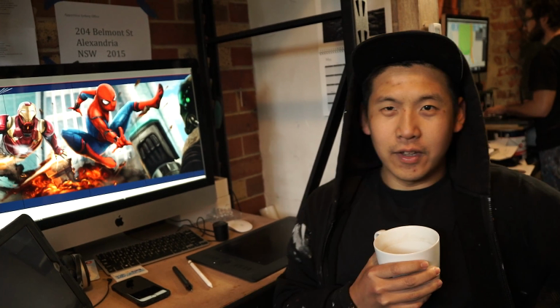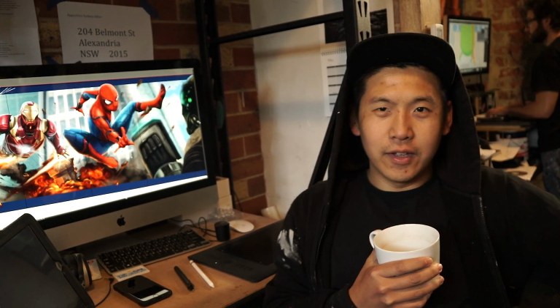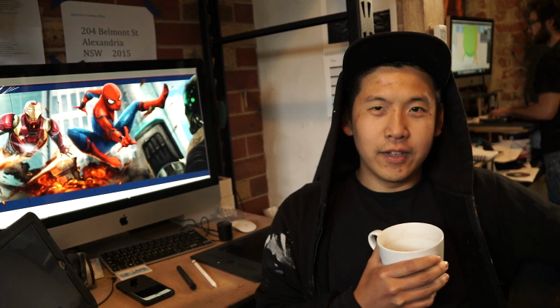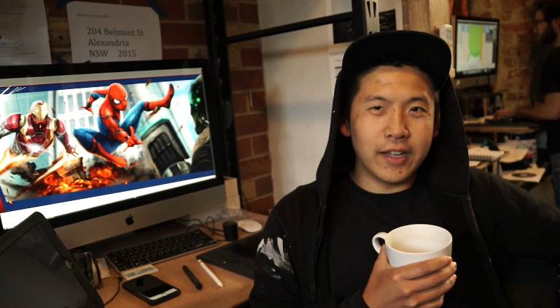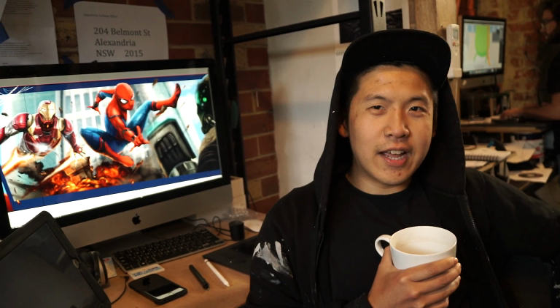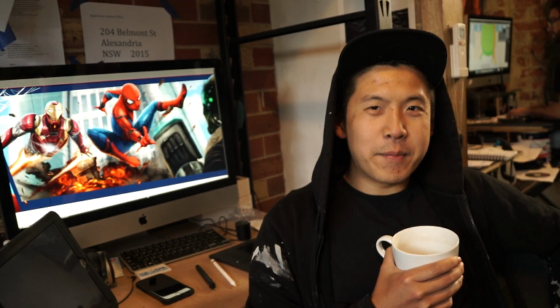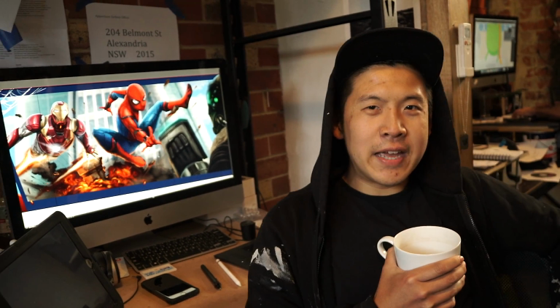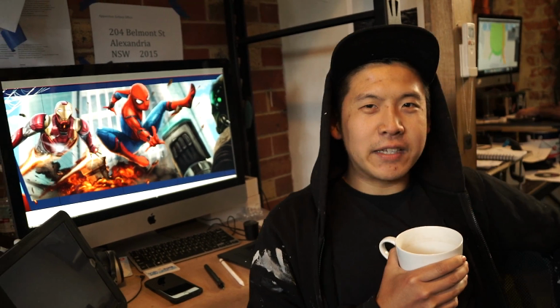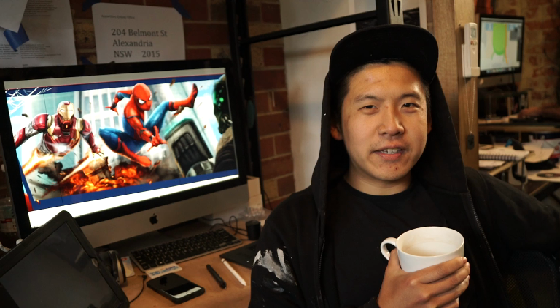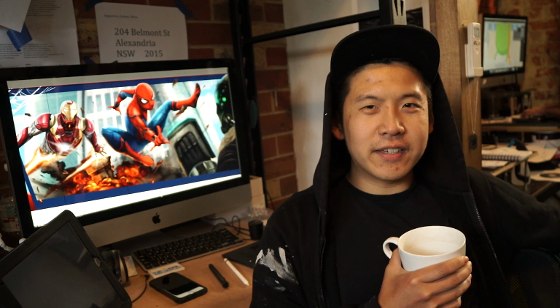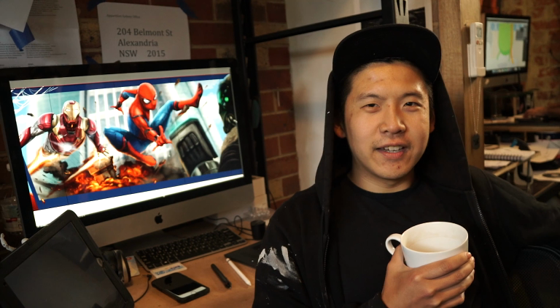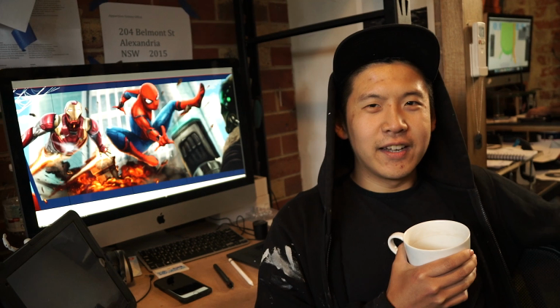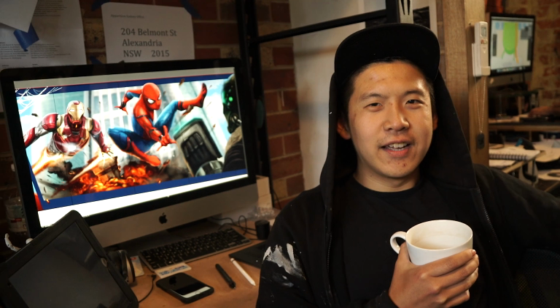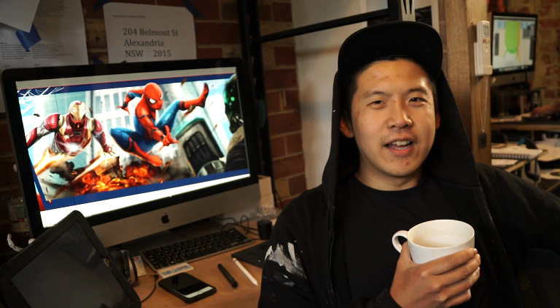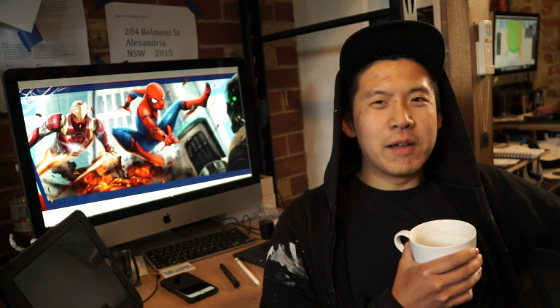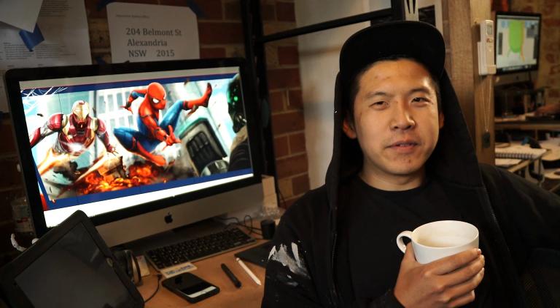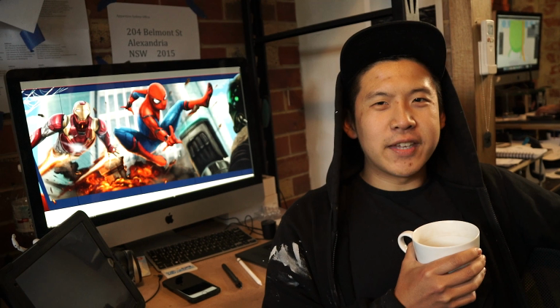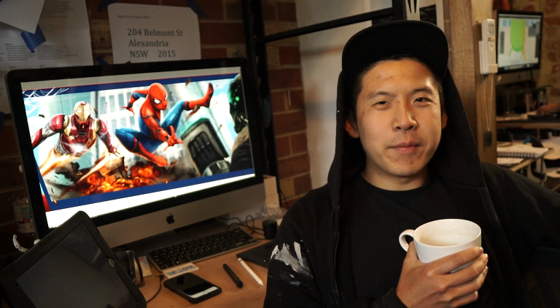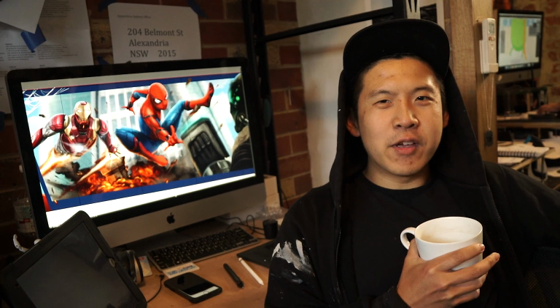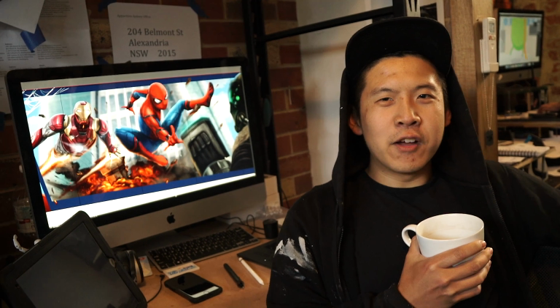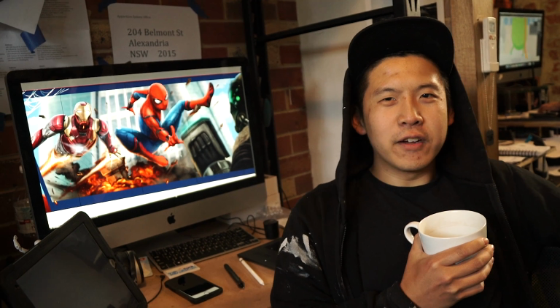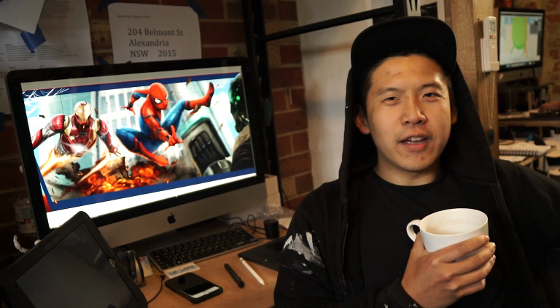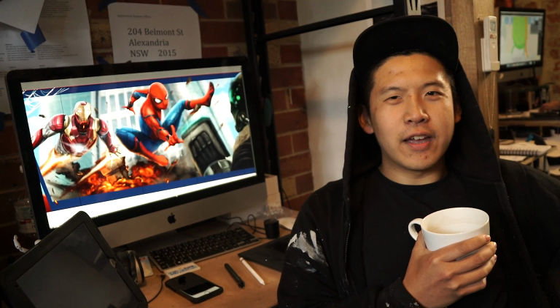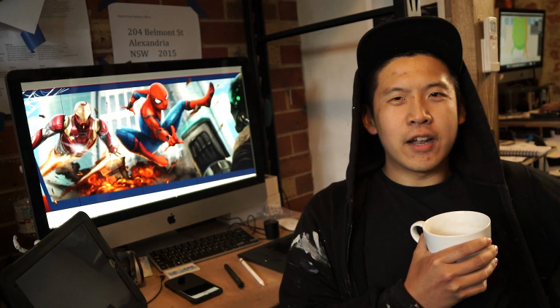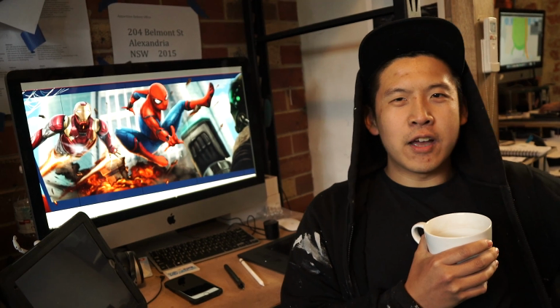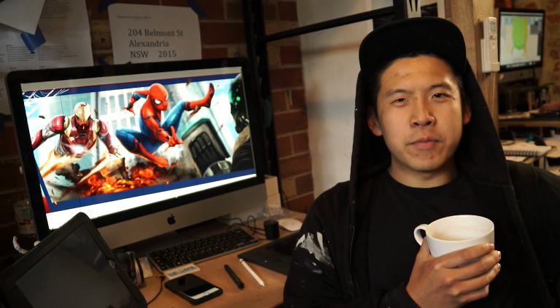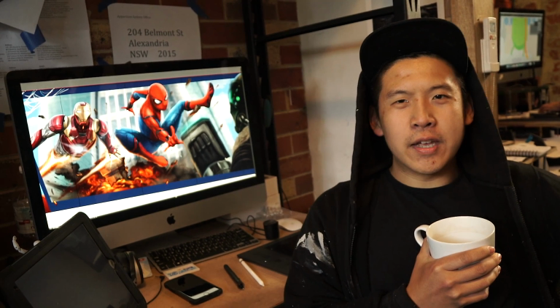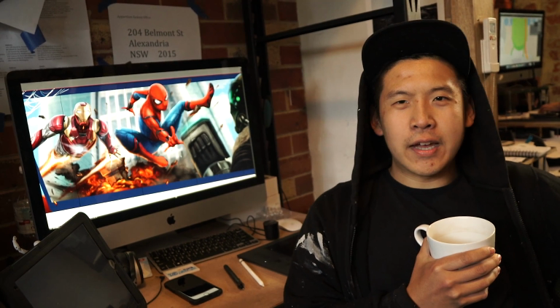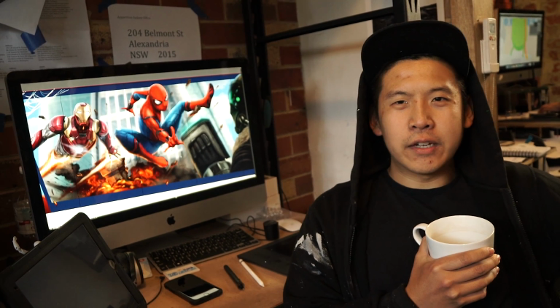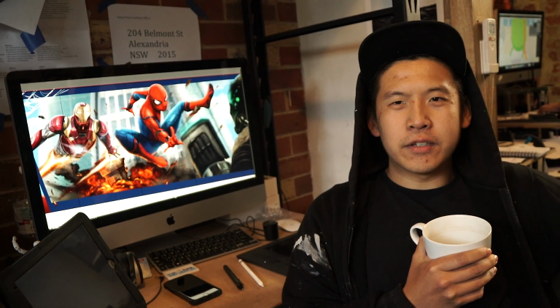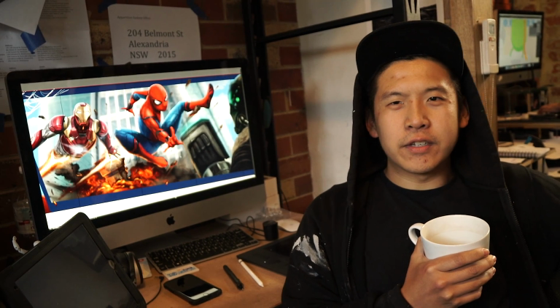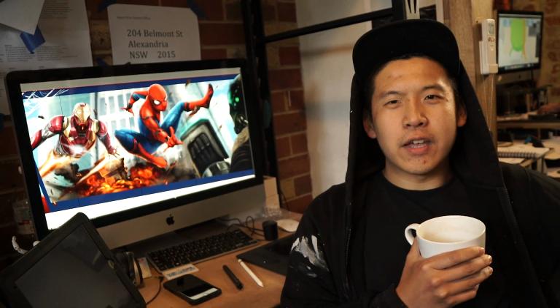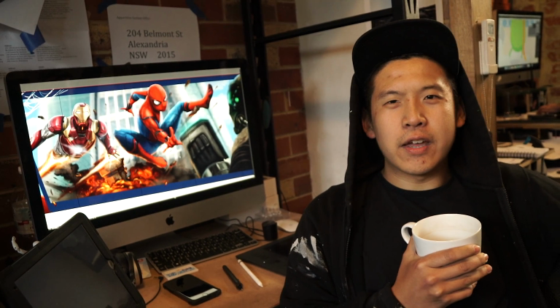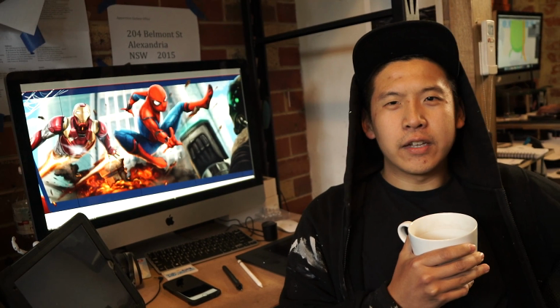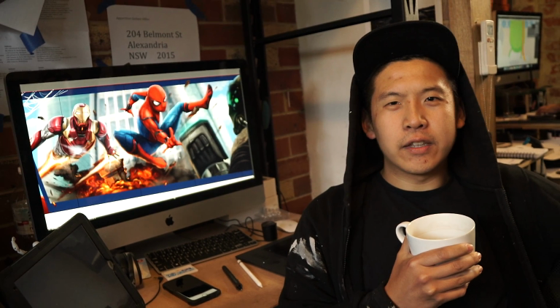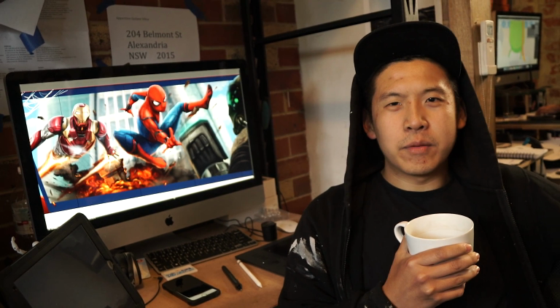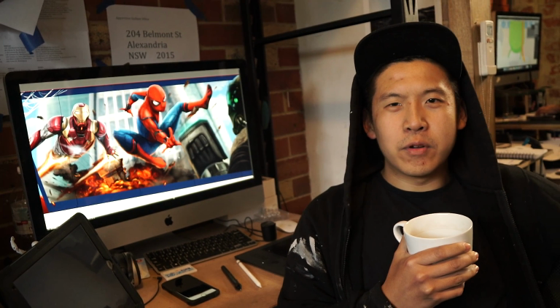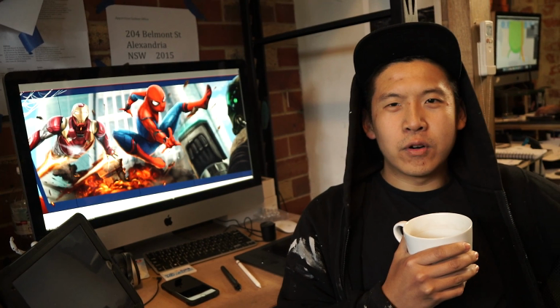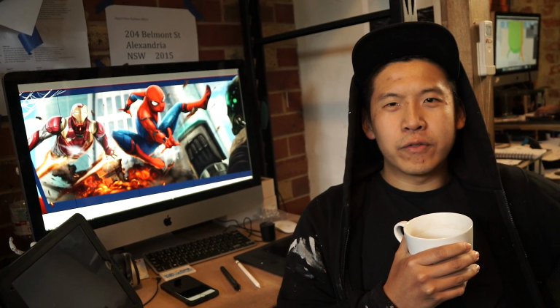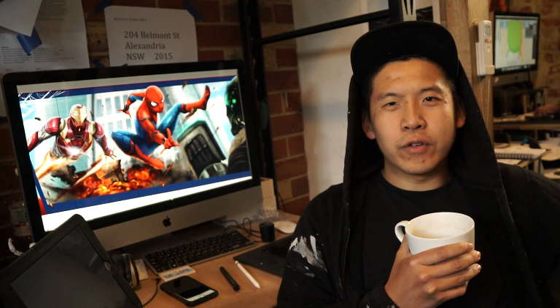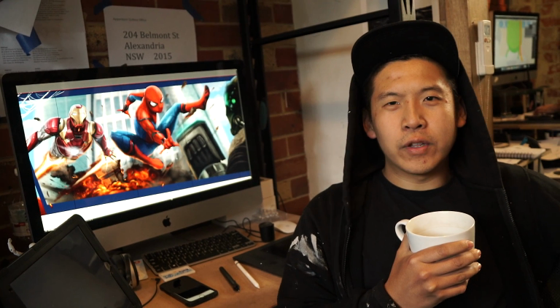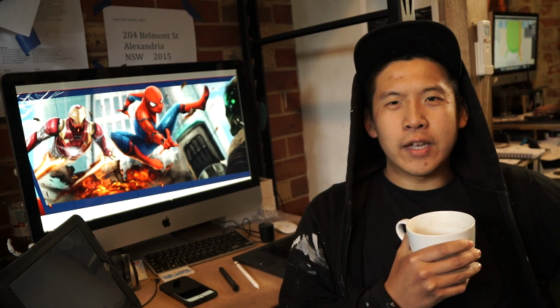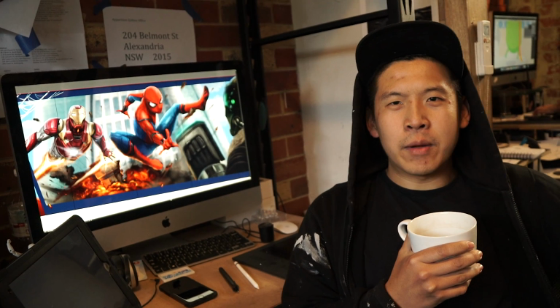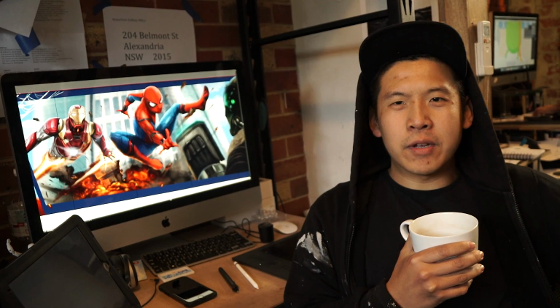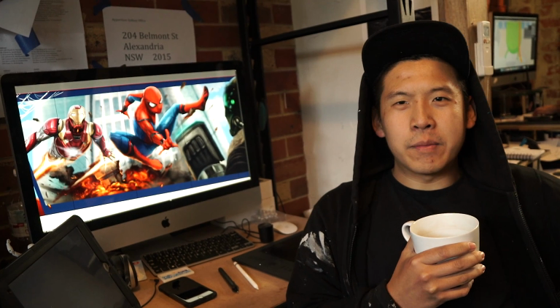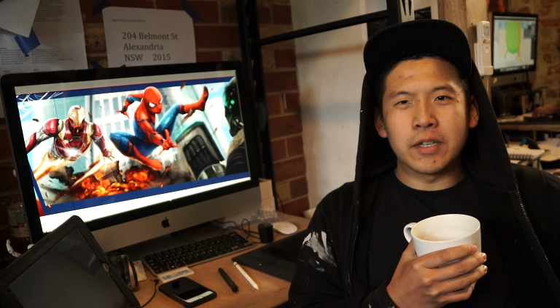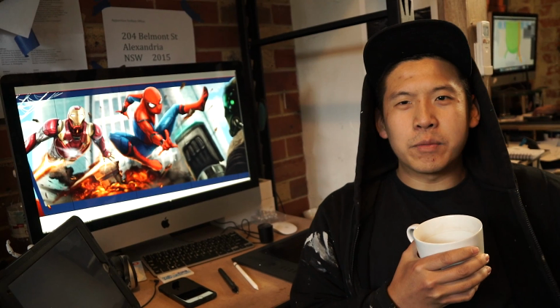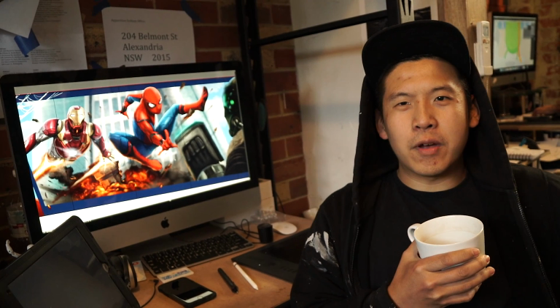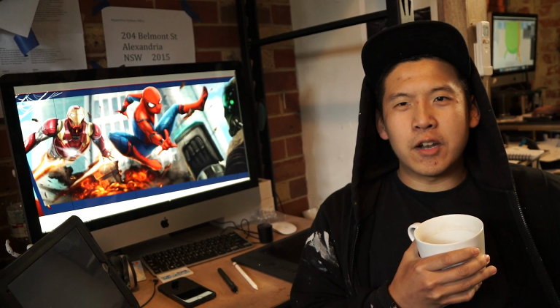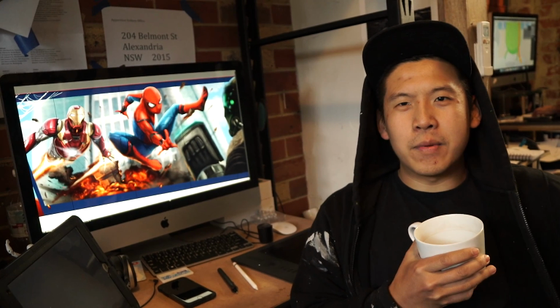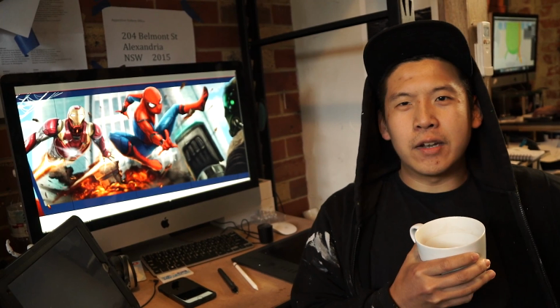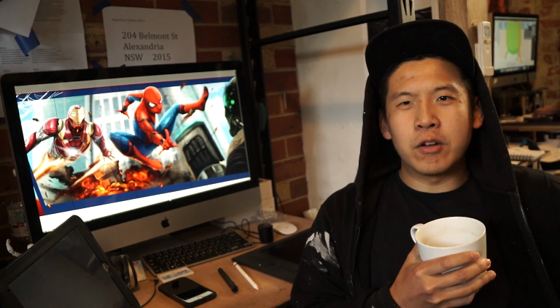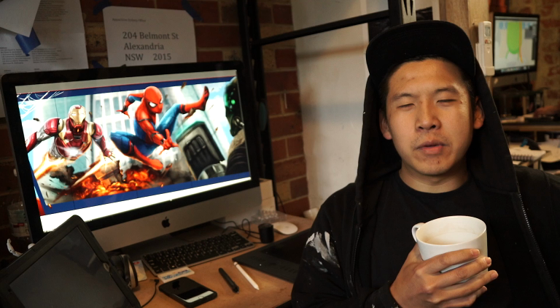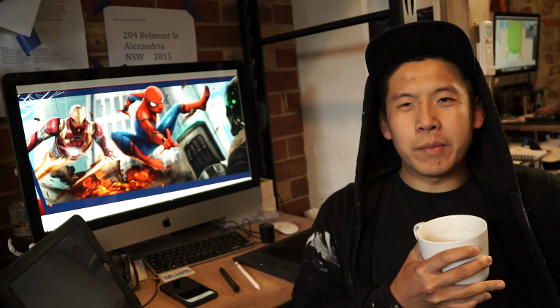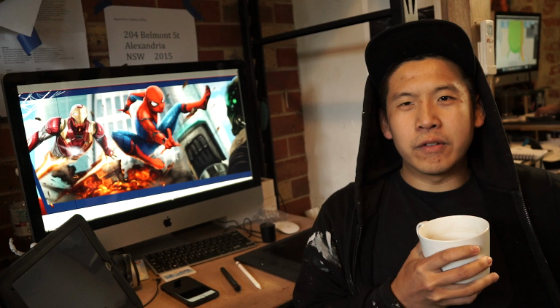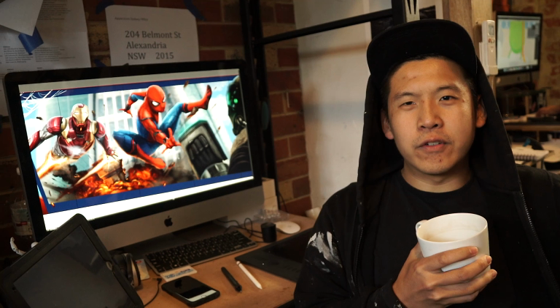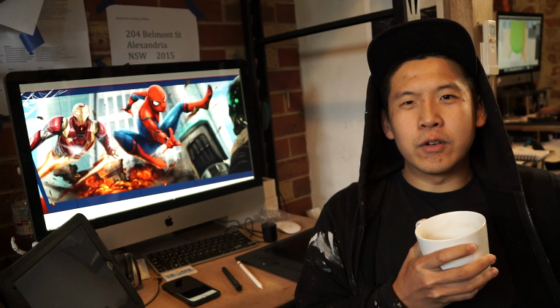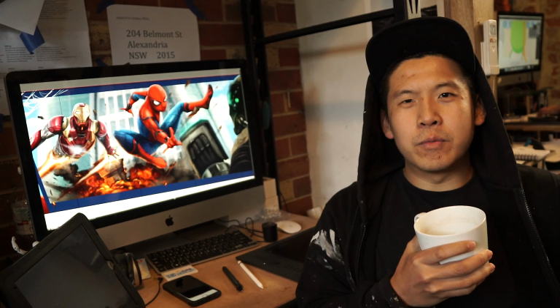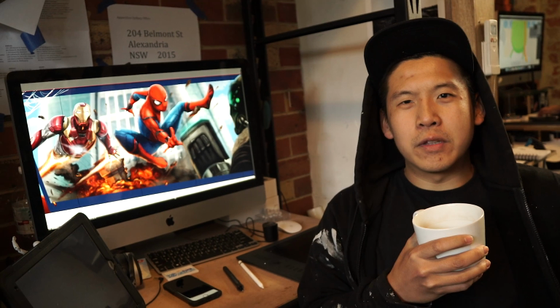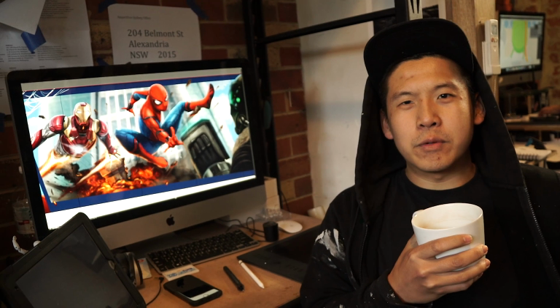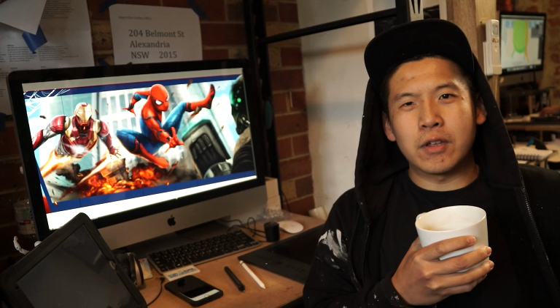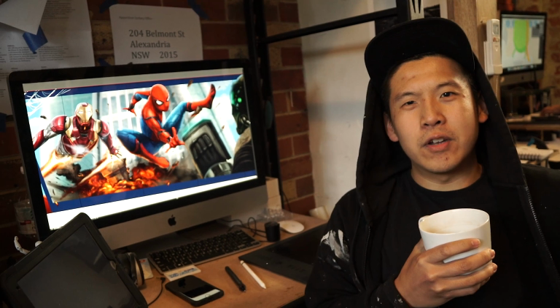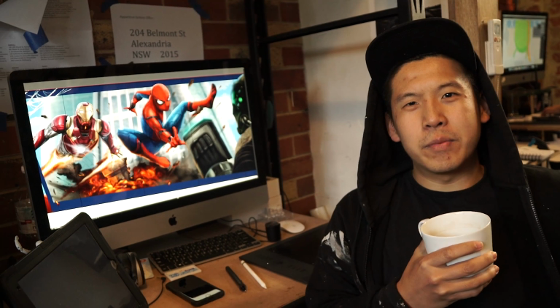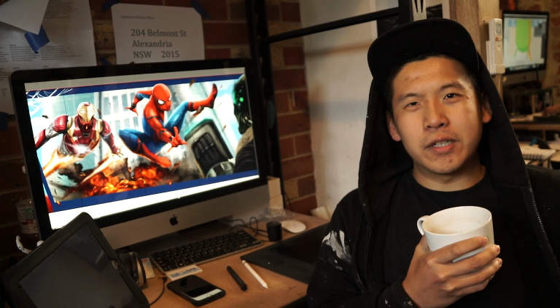G'day mates, I'm Sam Yong and I'm the artist designing the mural for the upcoming Spider-Man Homecoming film with Sony Pictures.